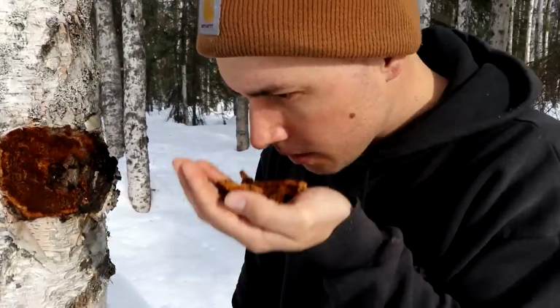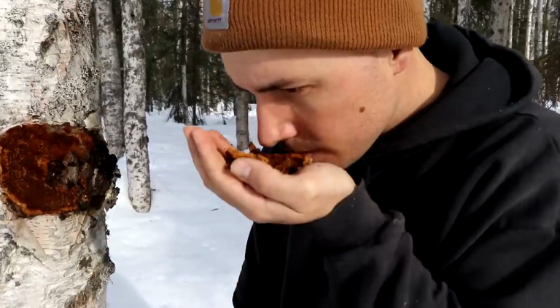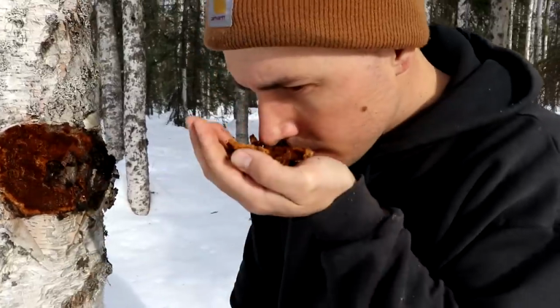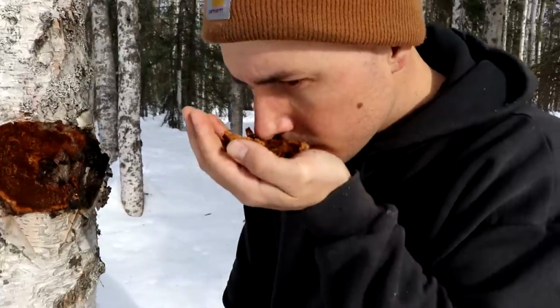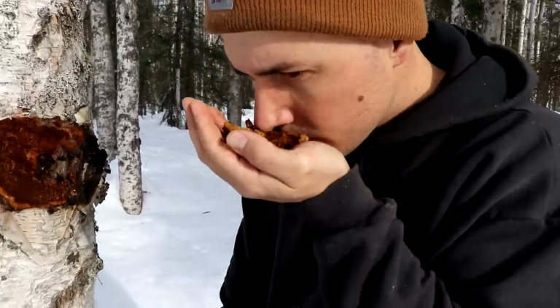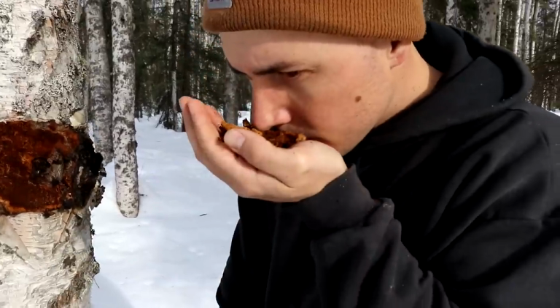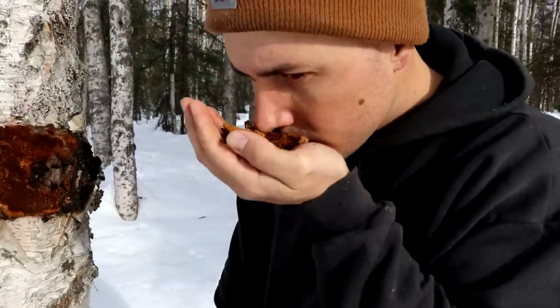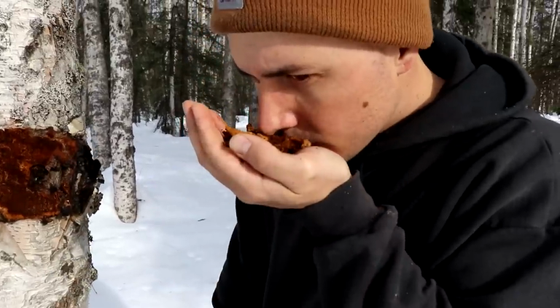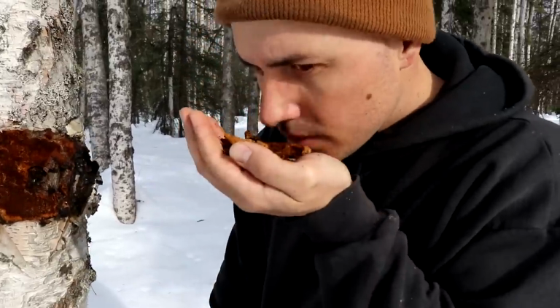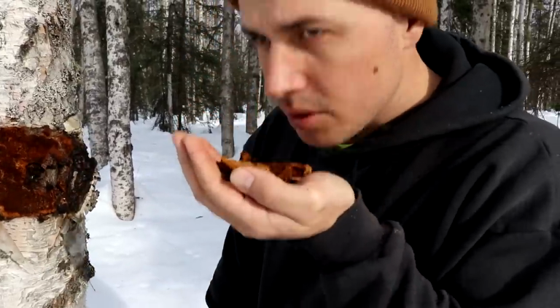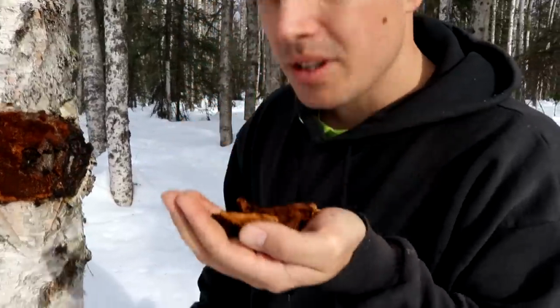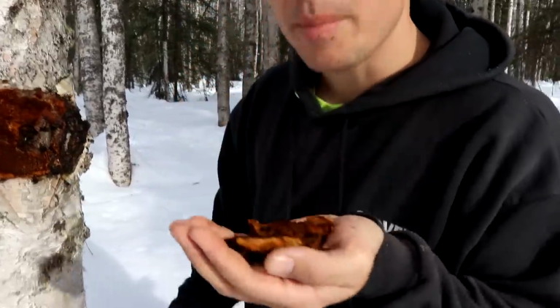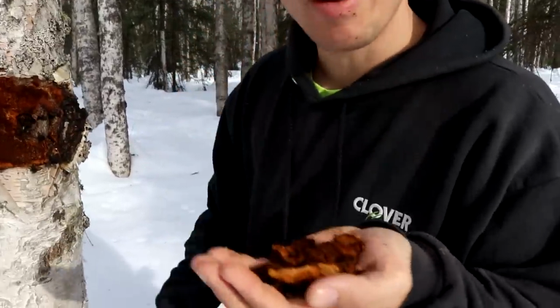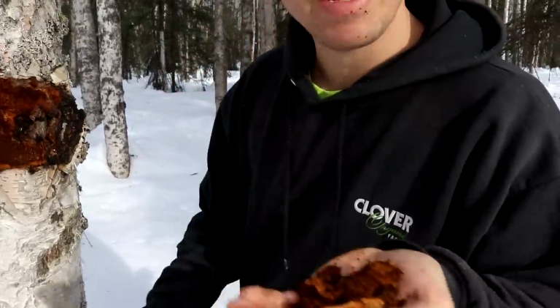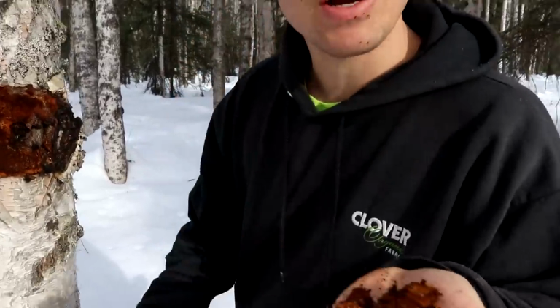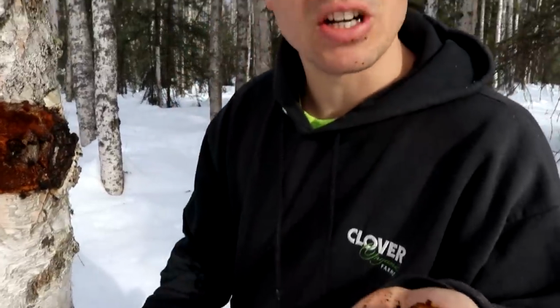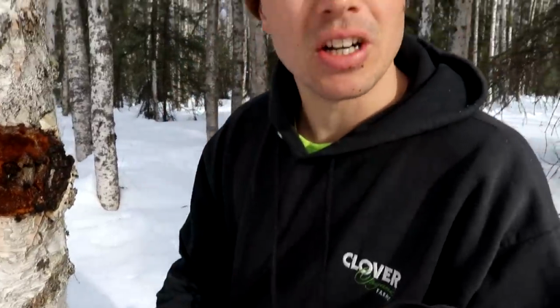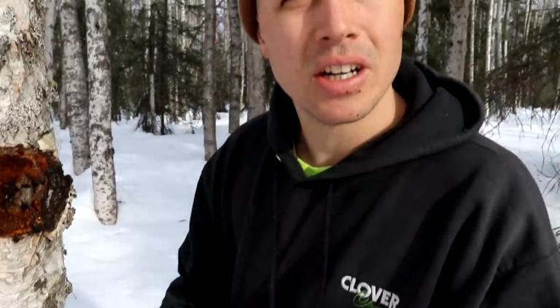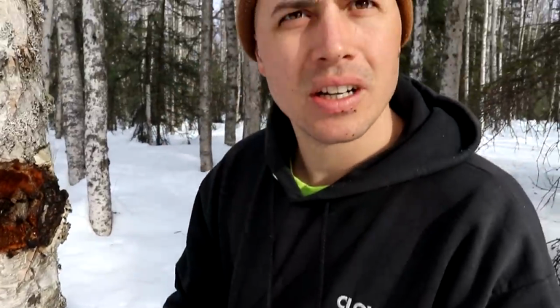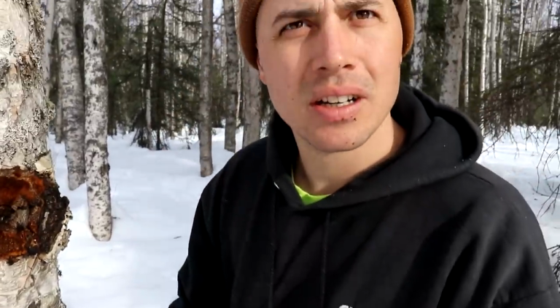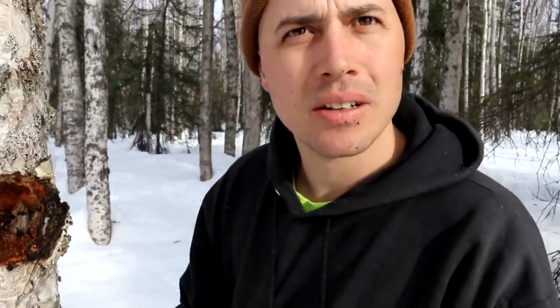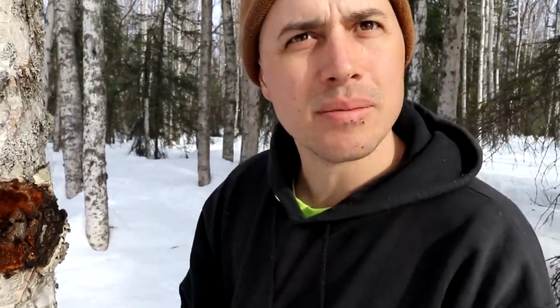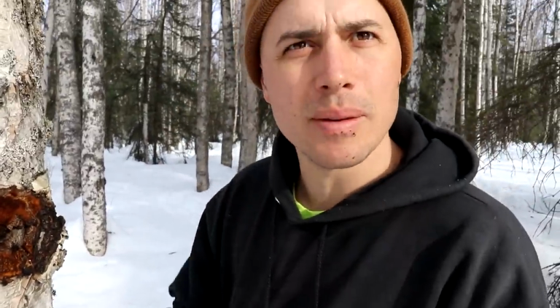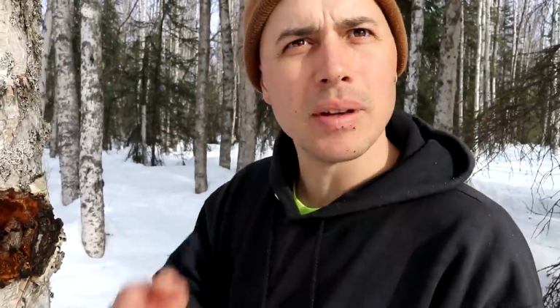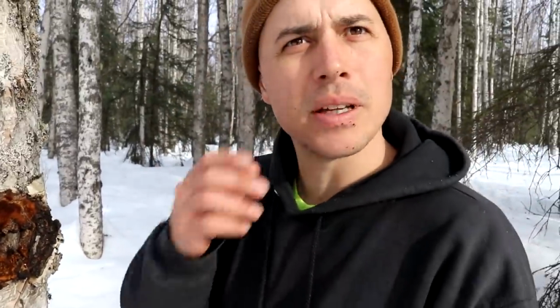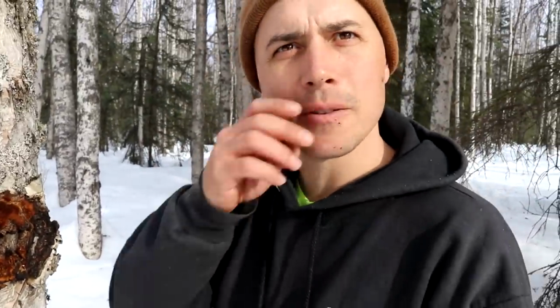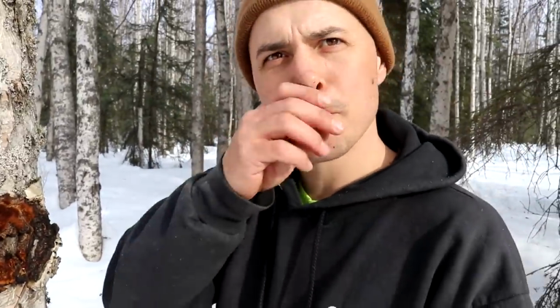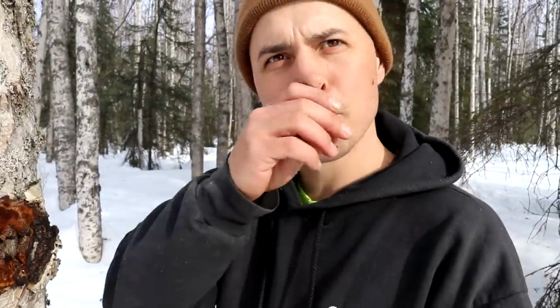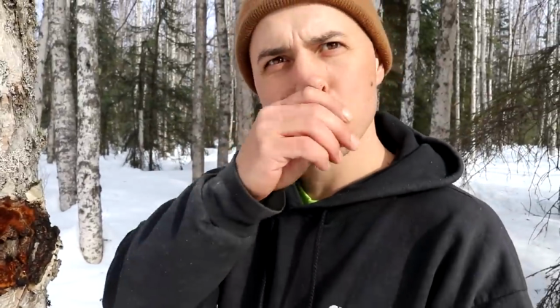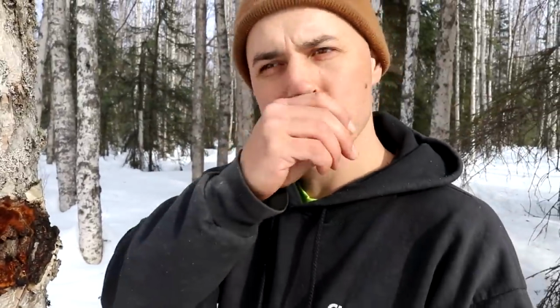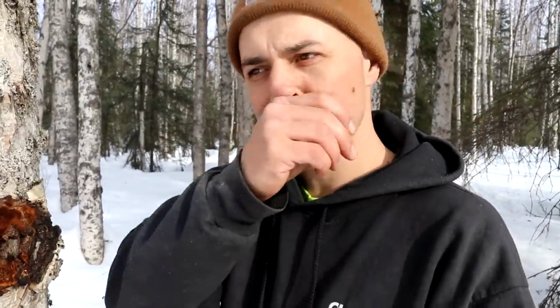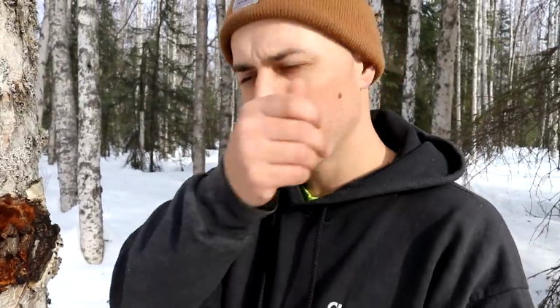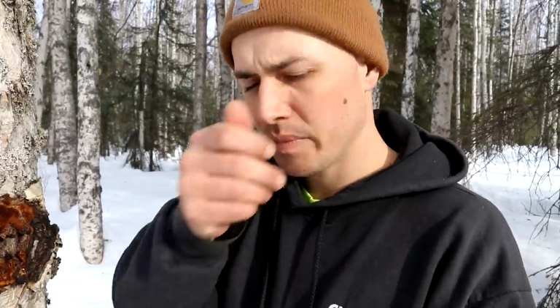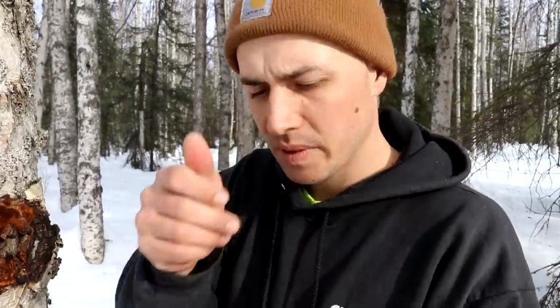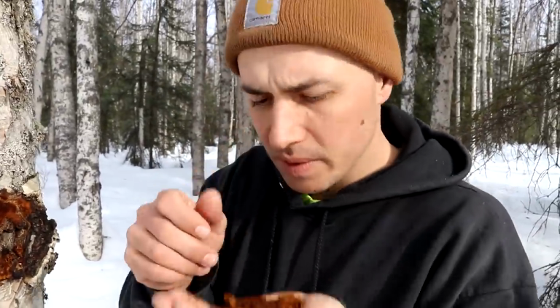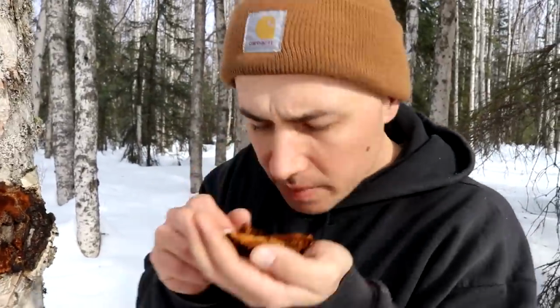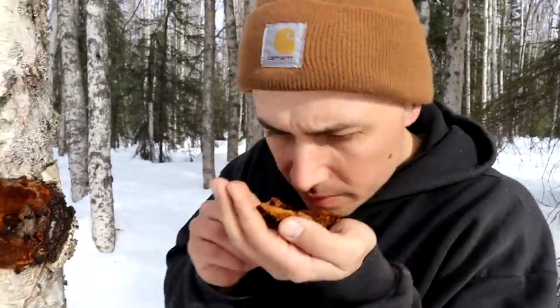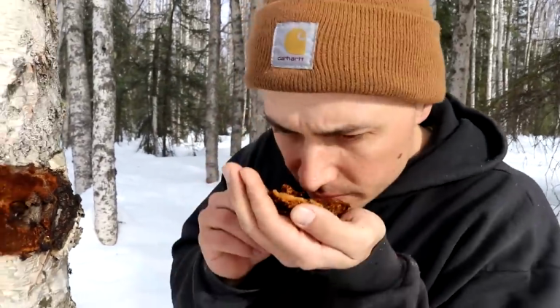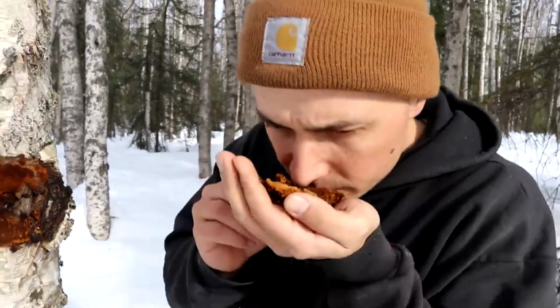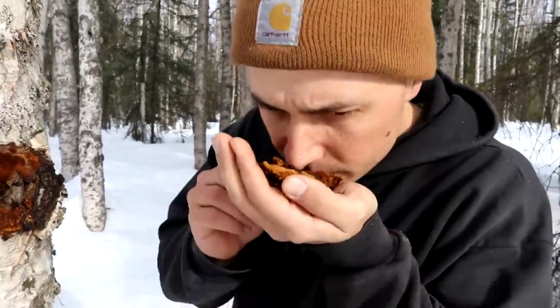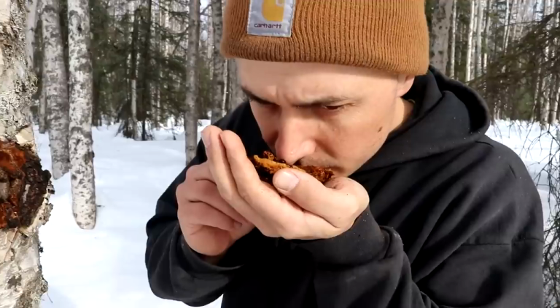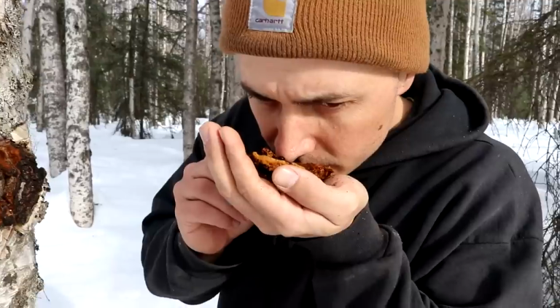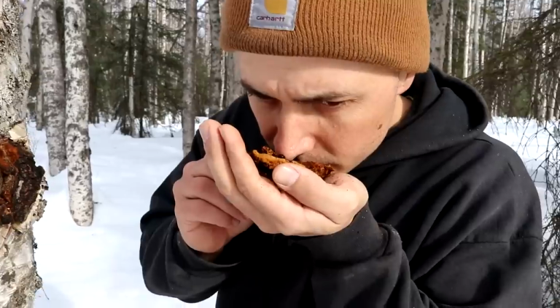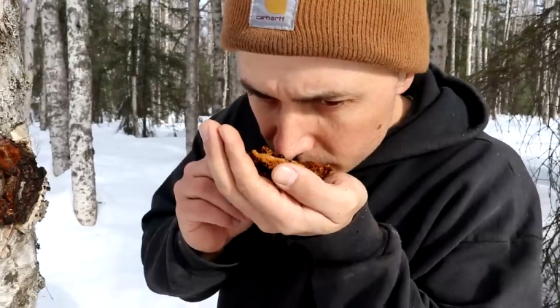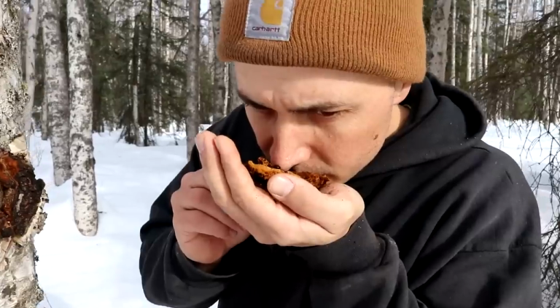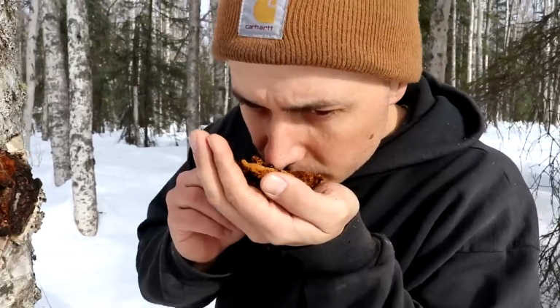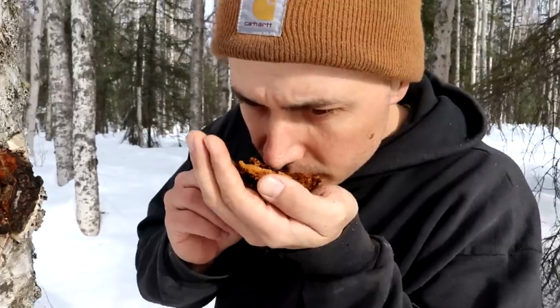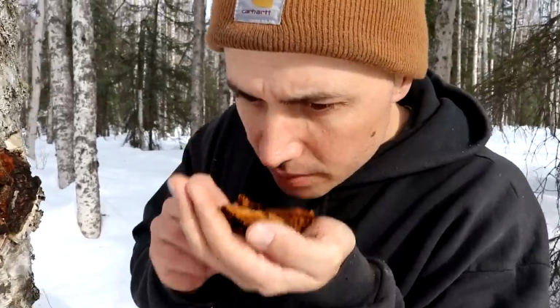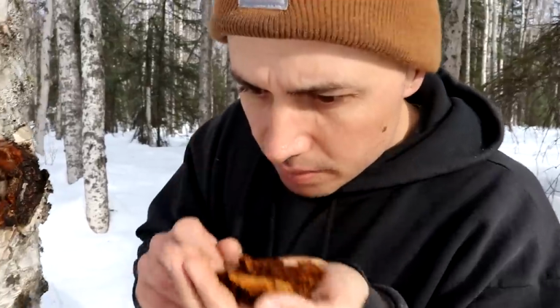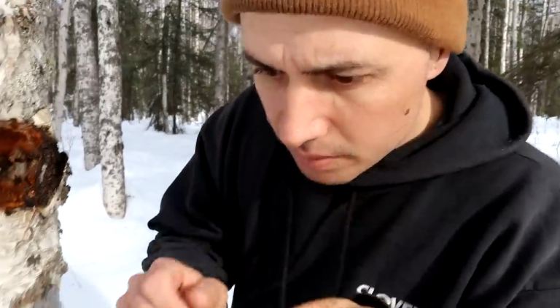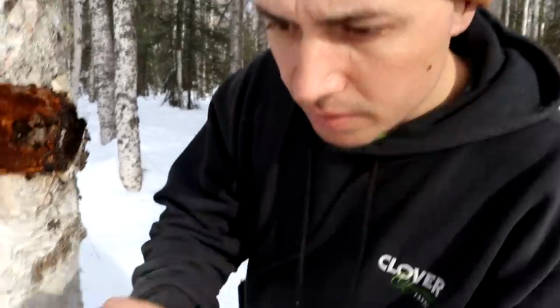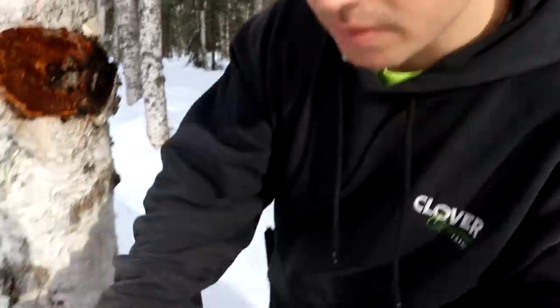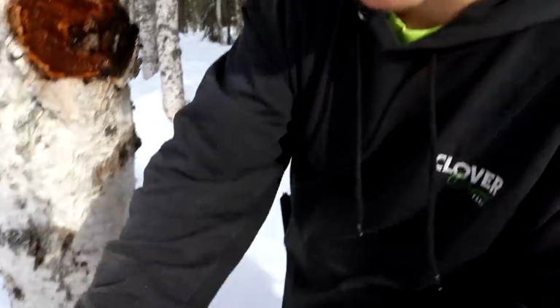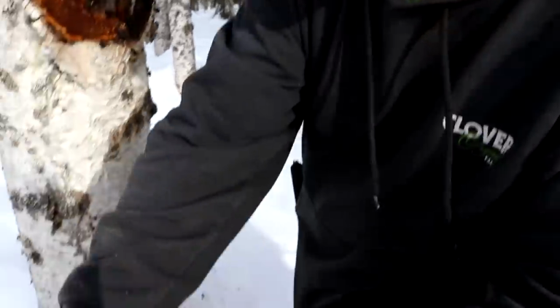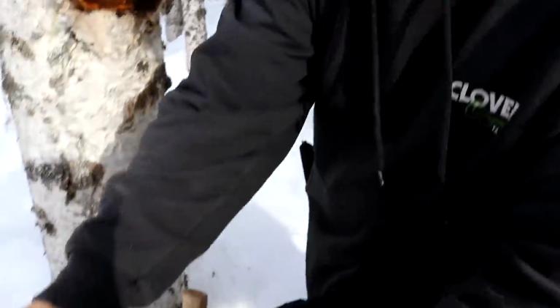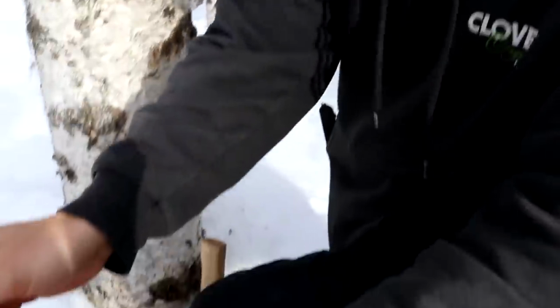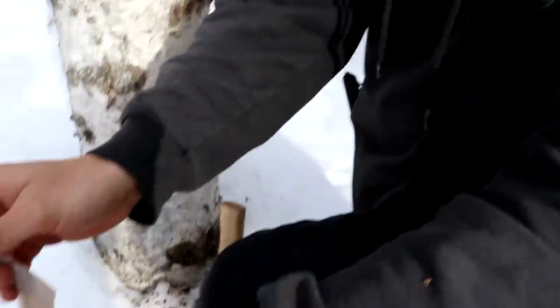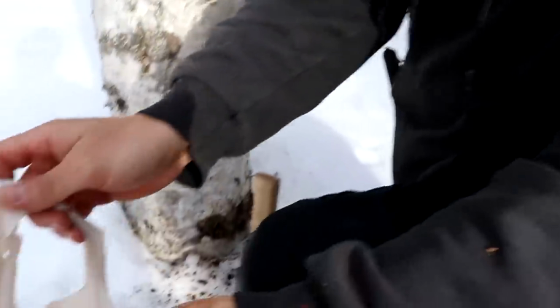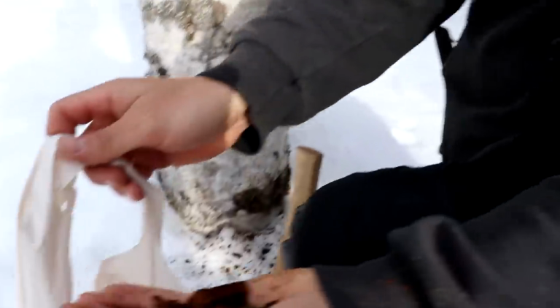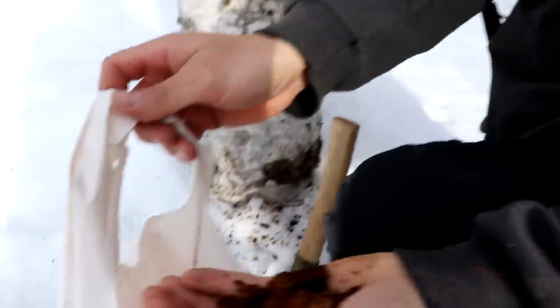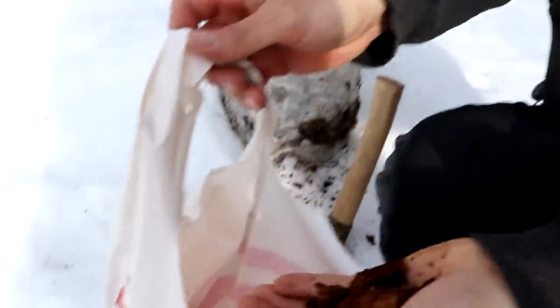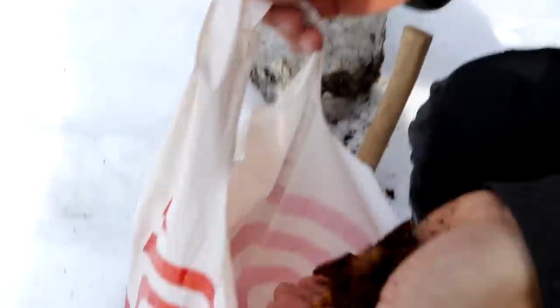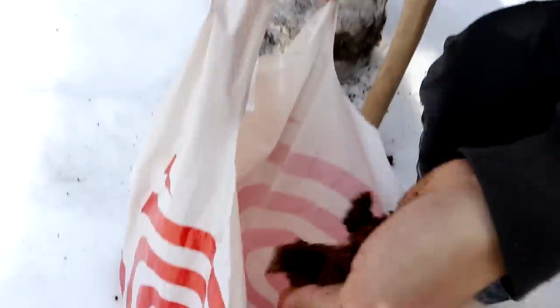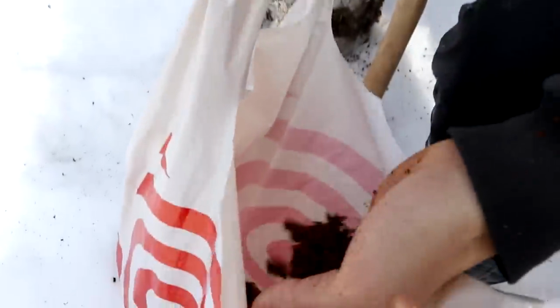It smells like a pear — maybe. I feel like it almost smells like a pumpkin. Something sweet.